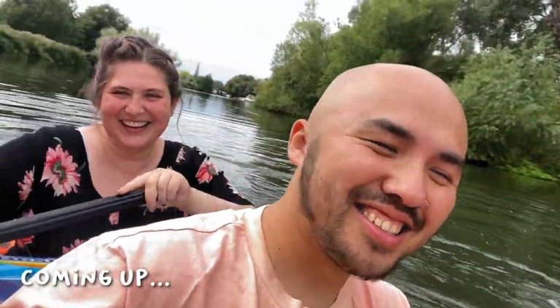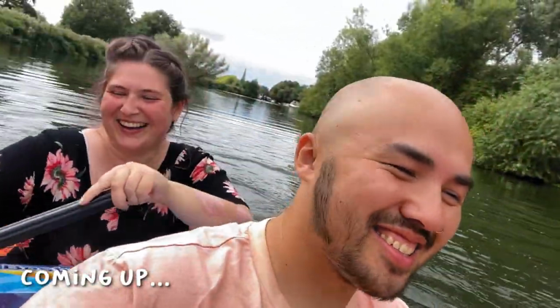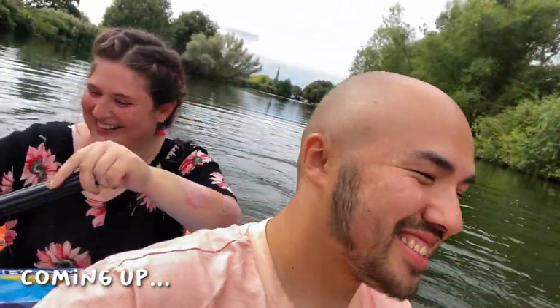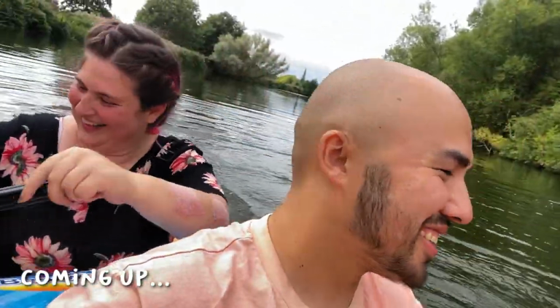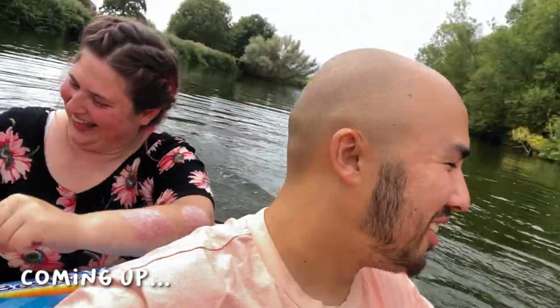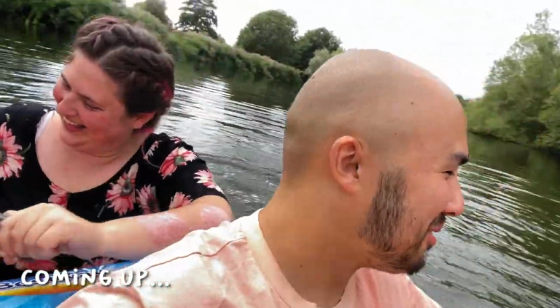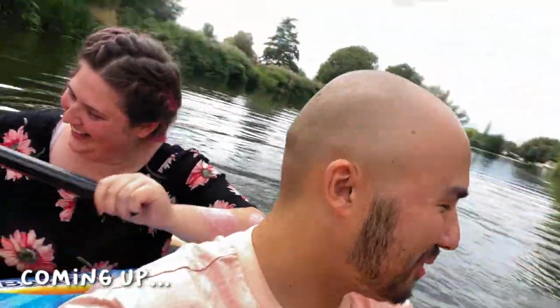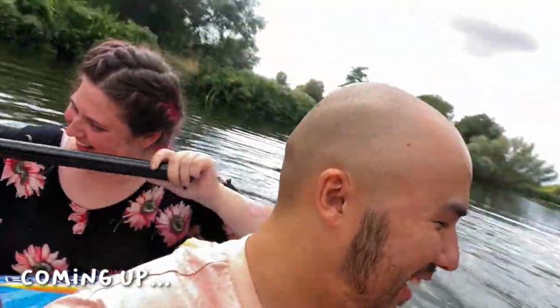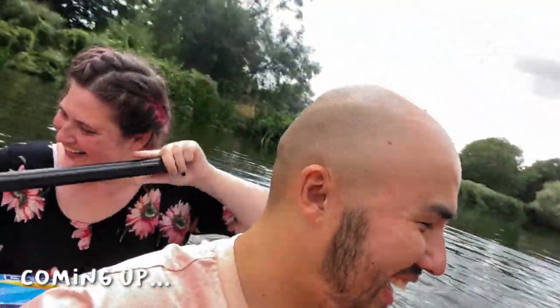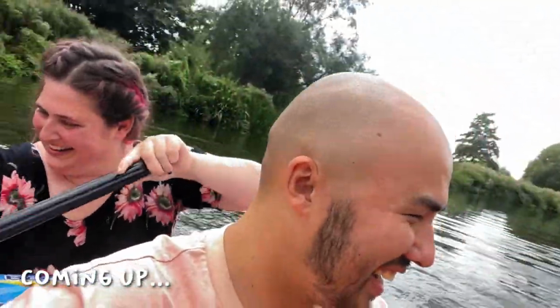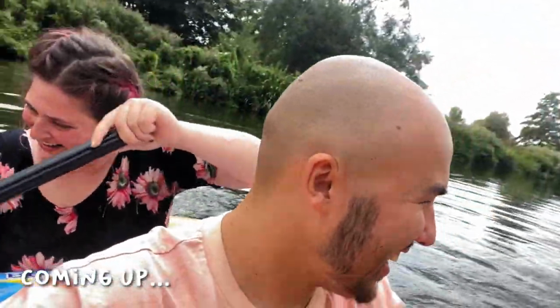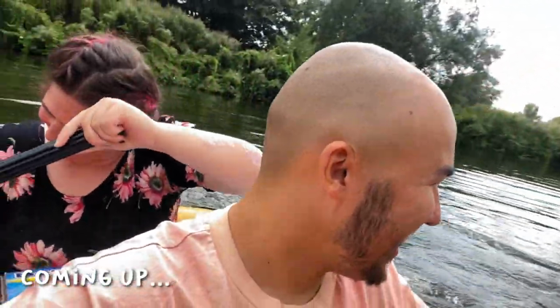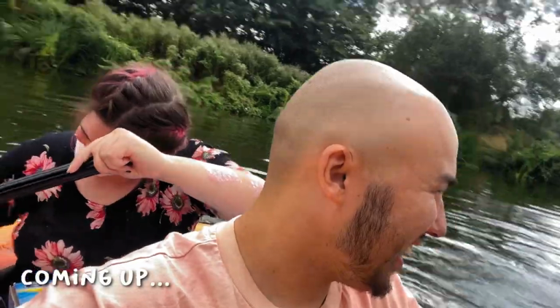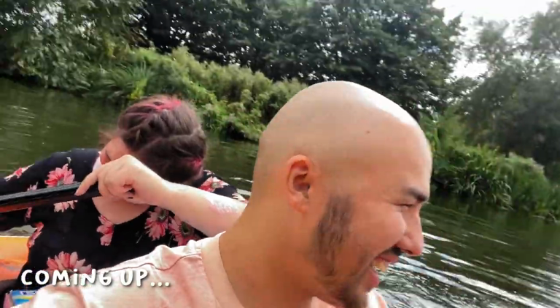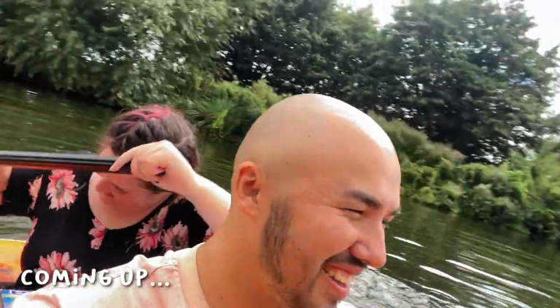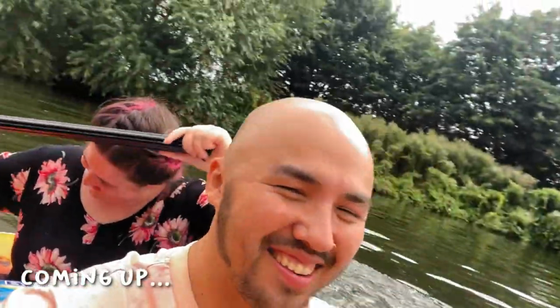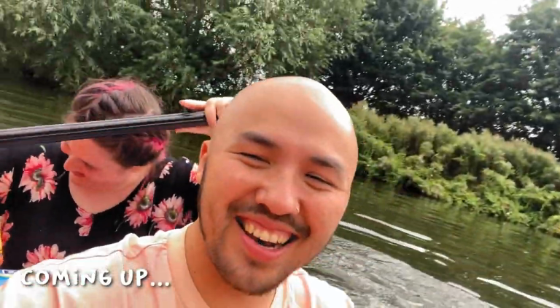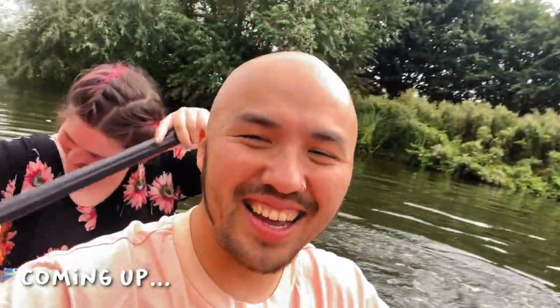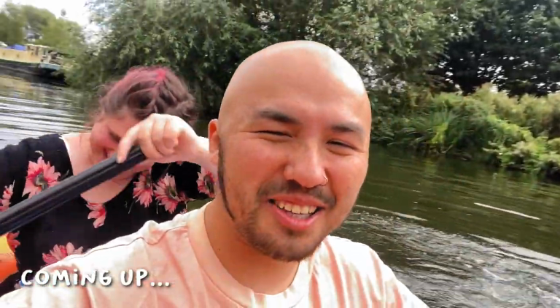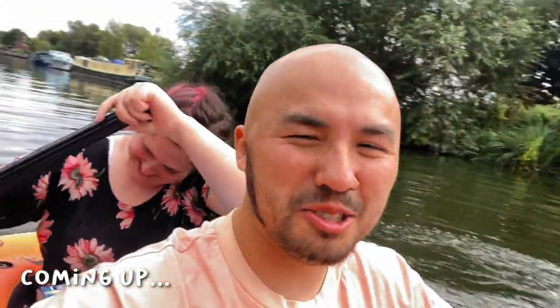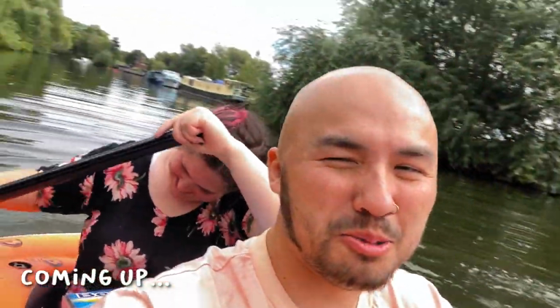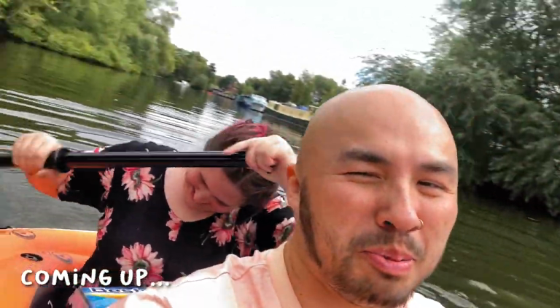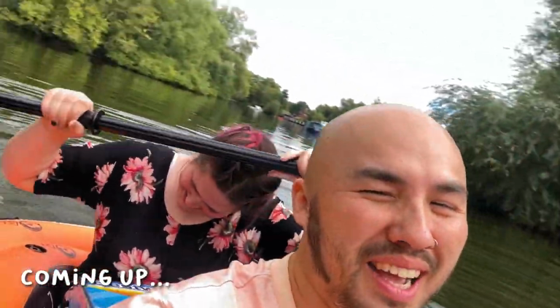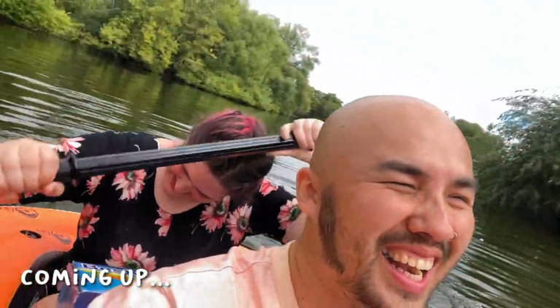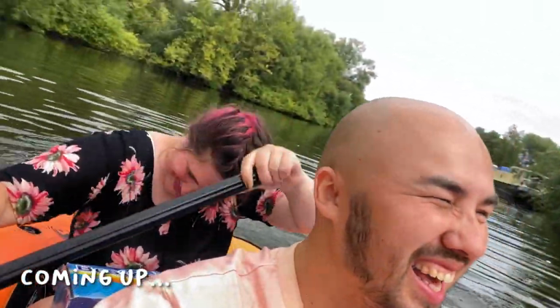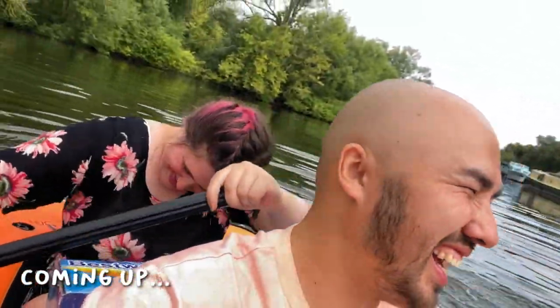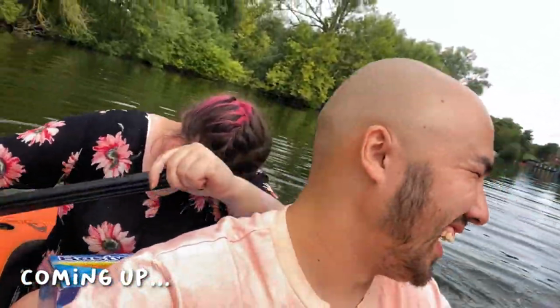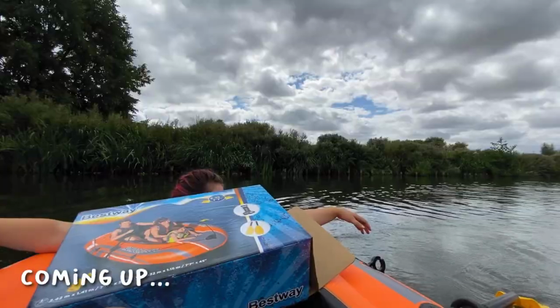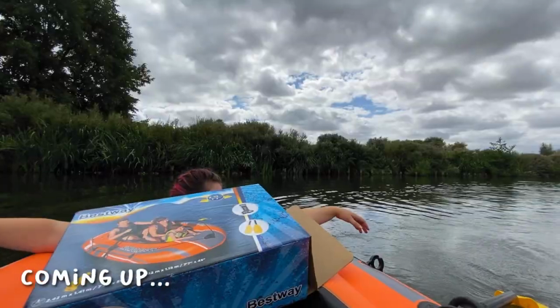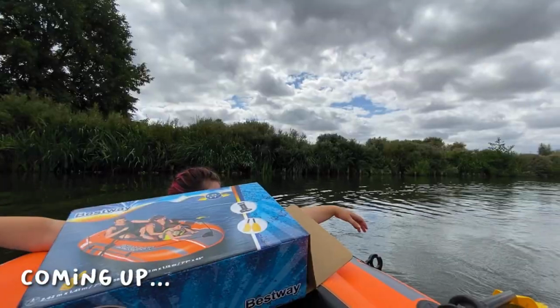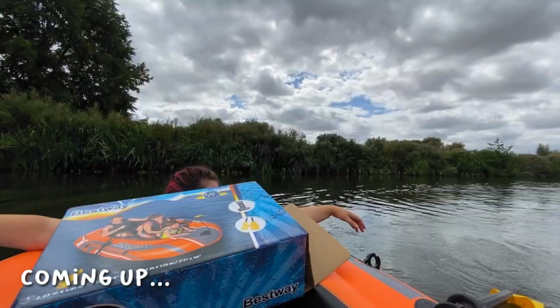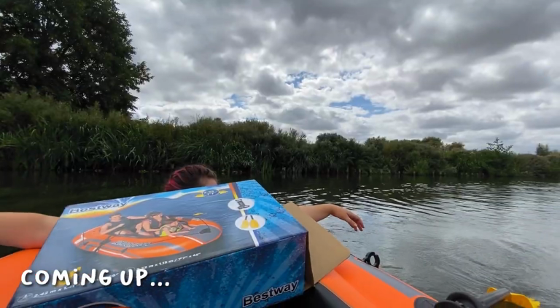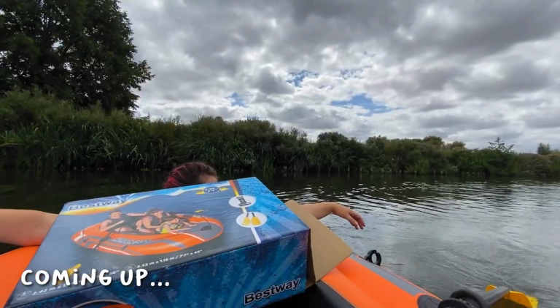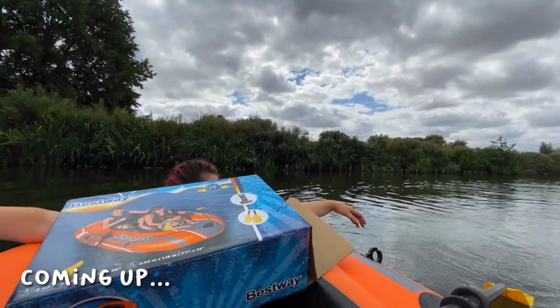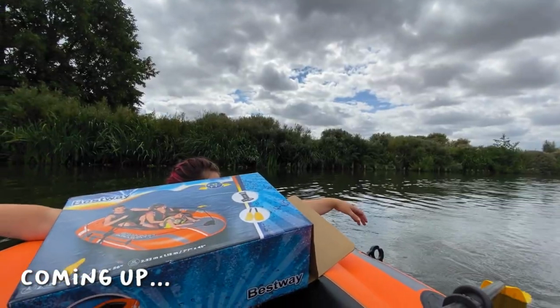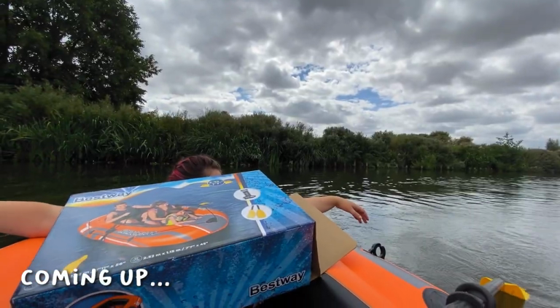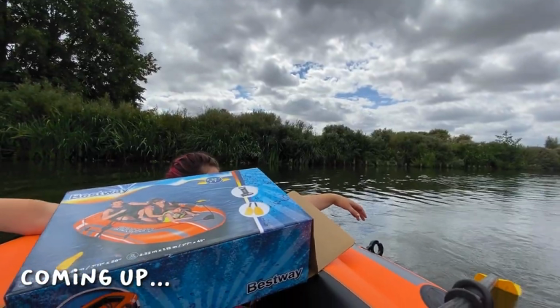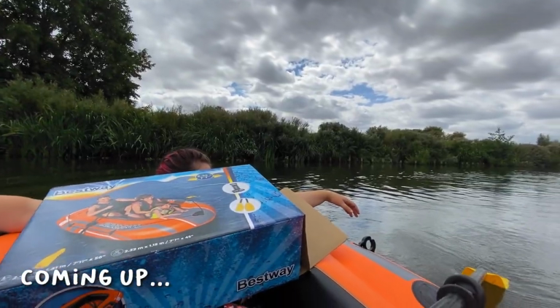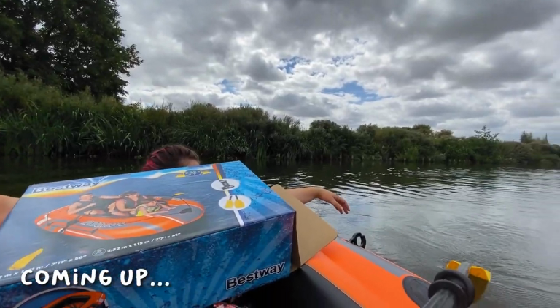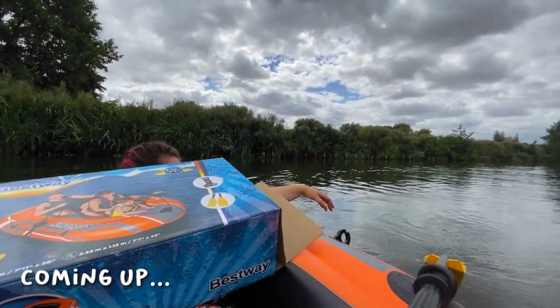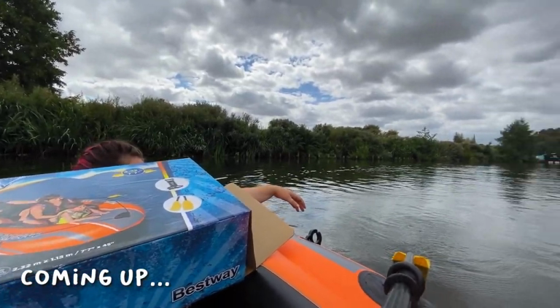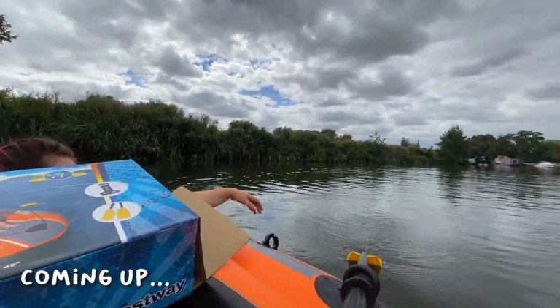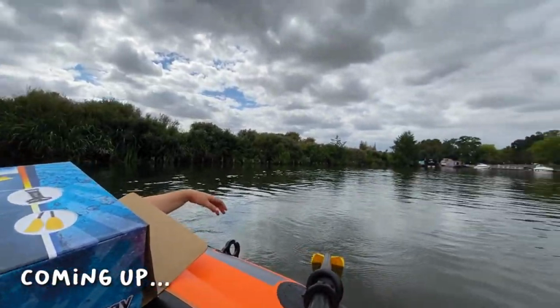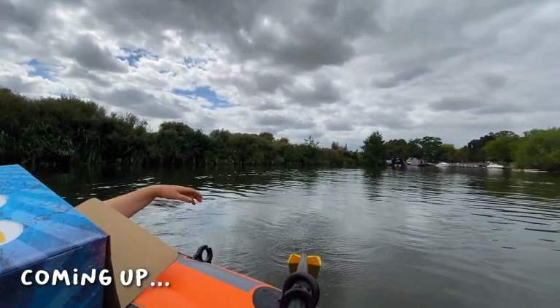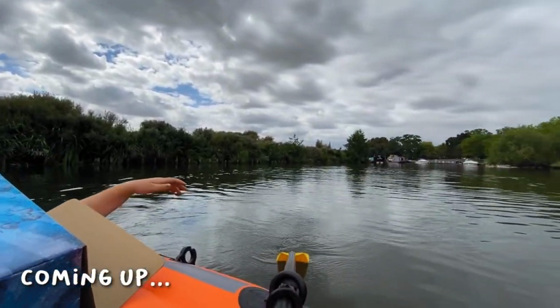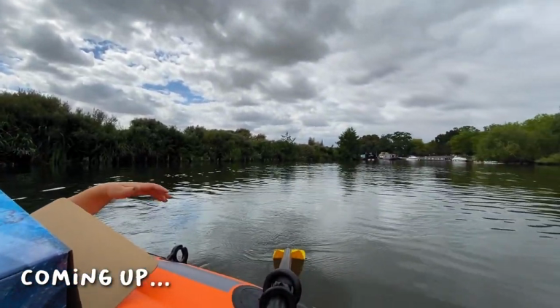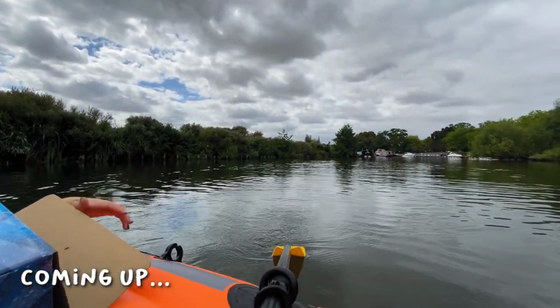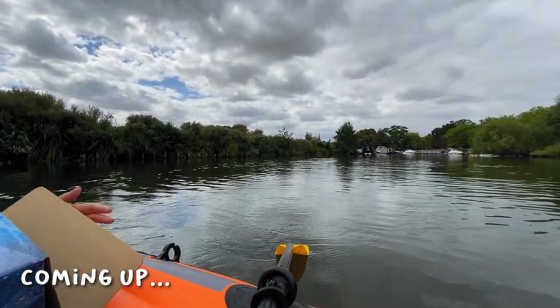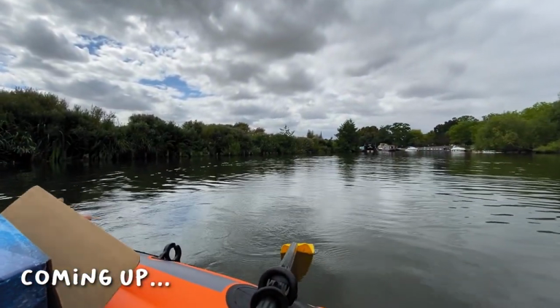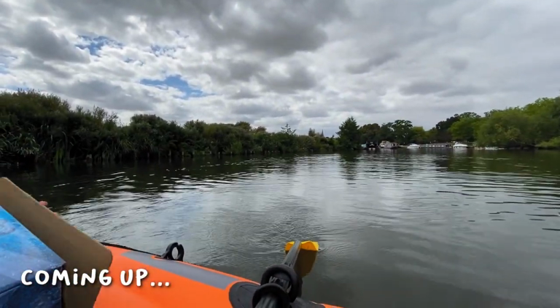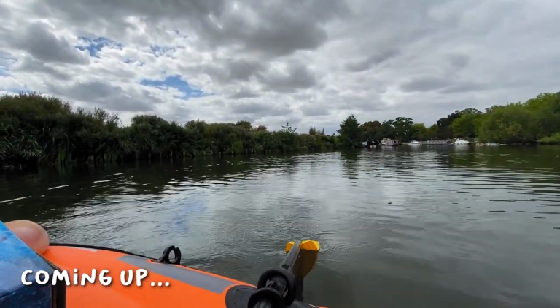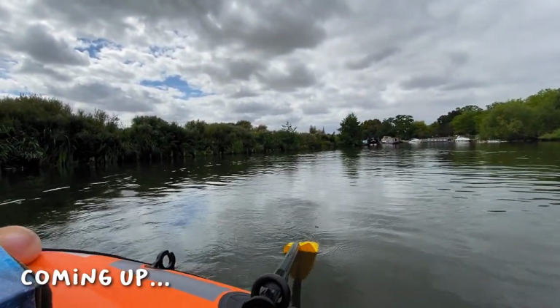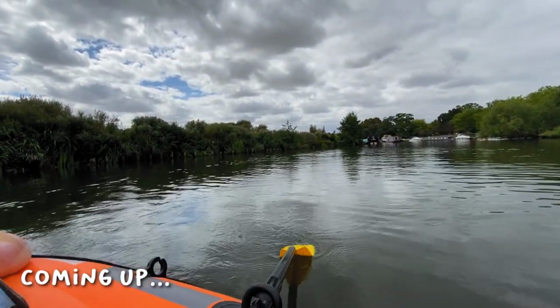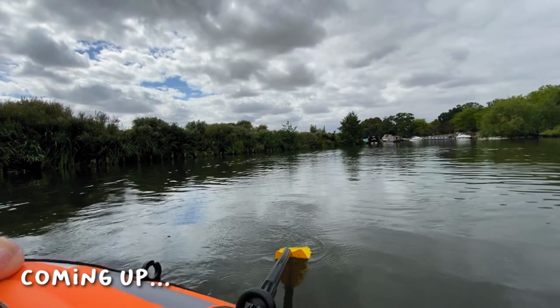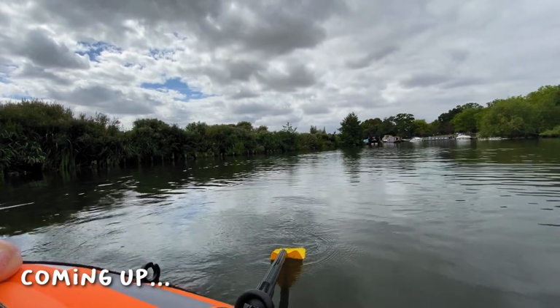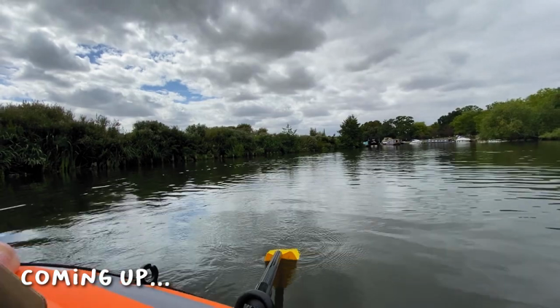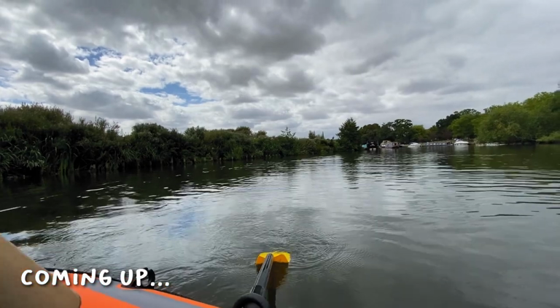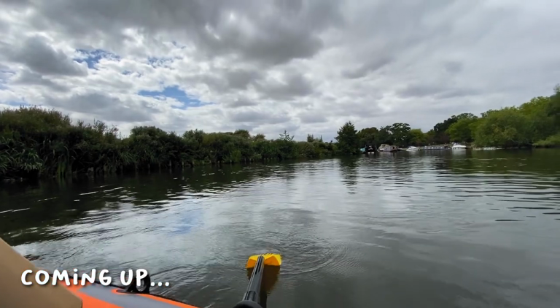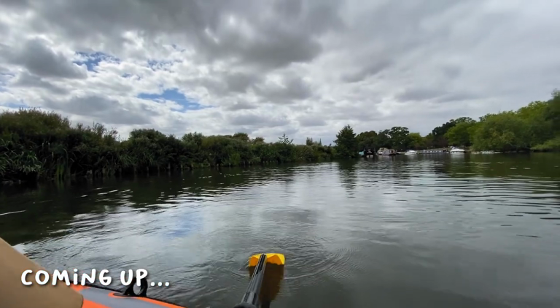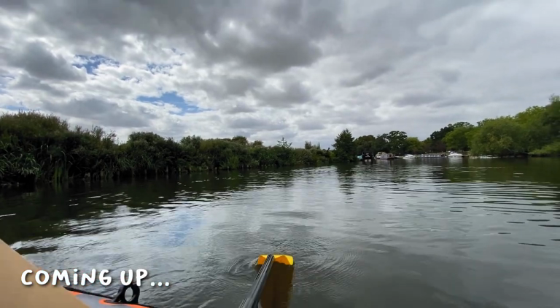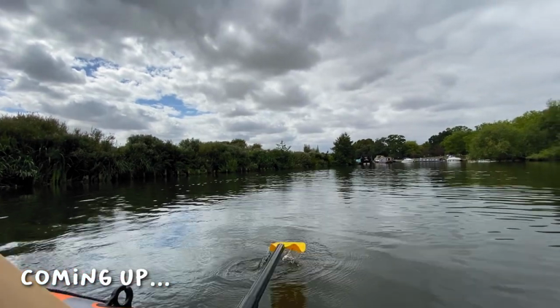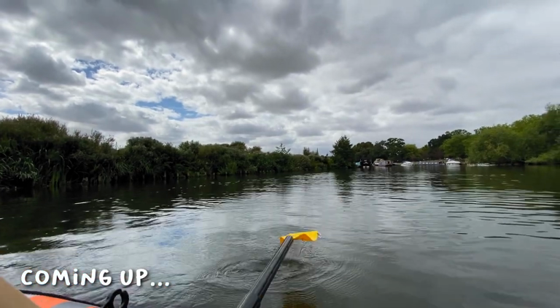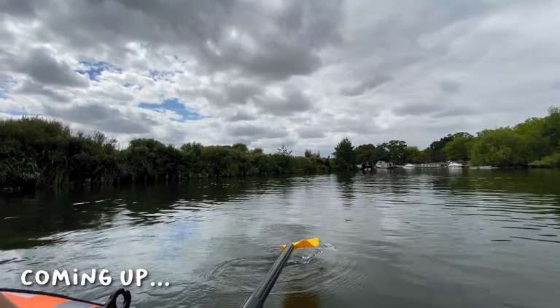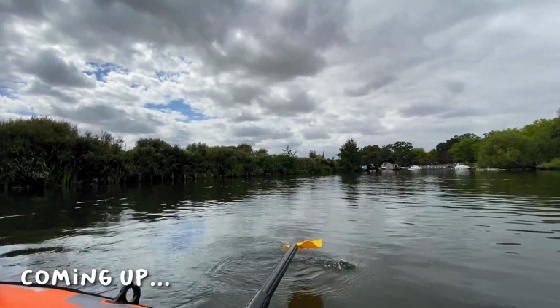Stop it, I don't like swimming. Maybe there's a boat coming. Let's go back. Panic!